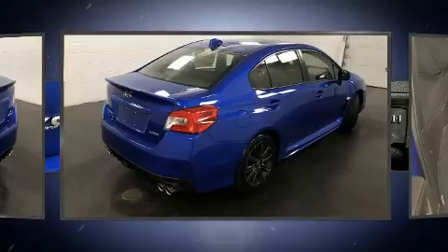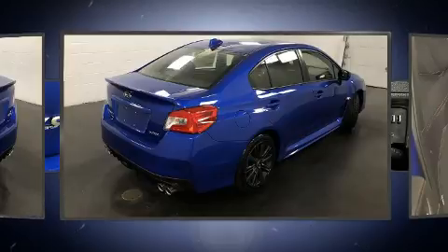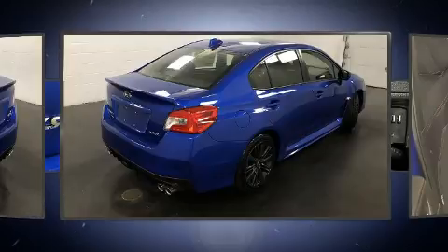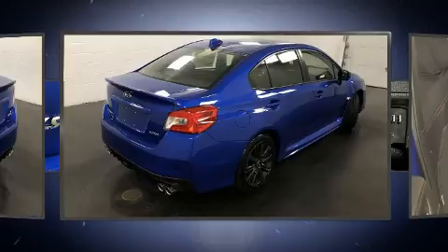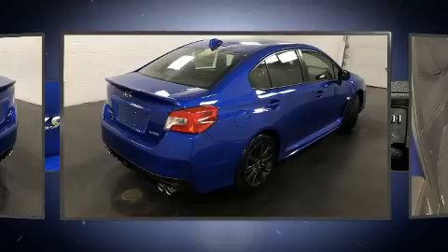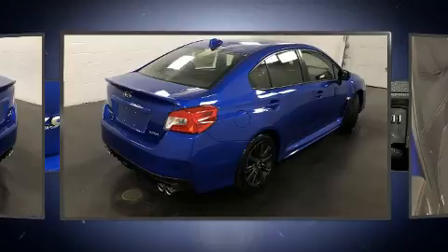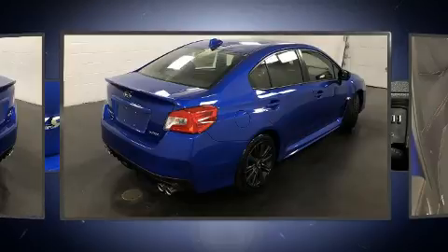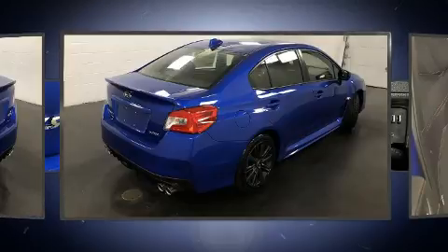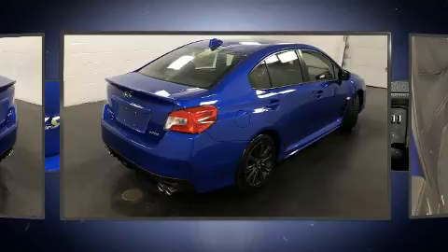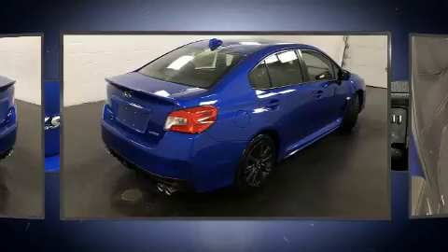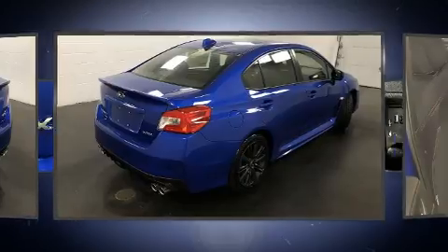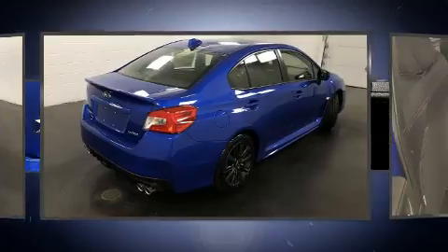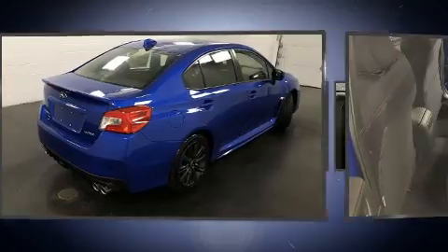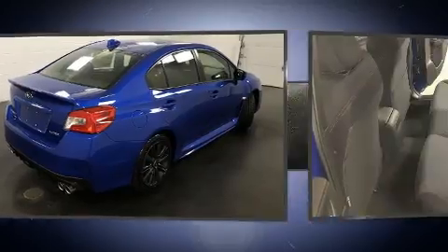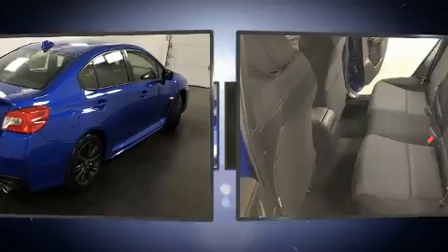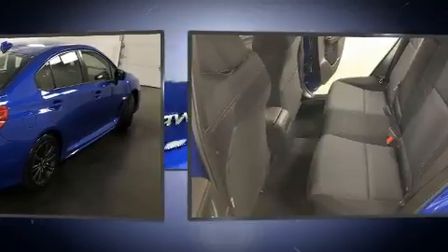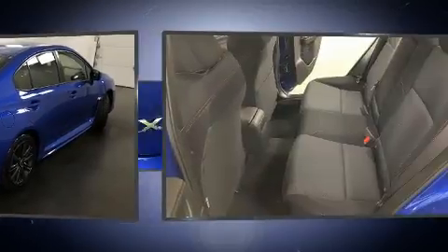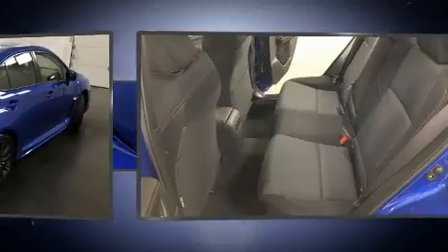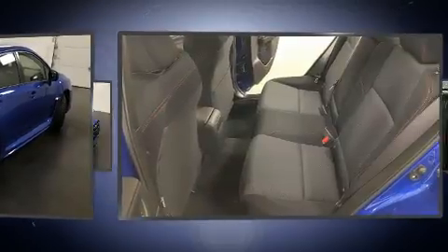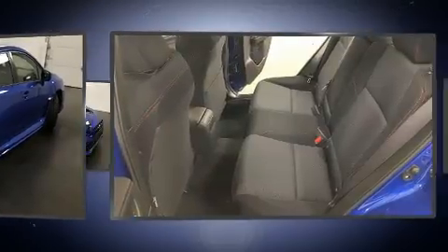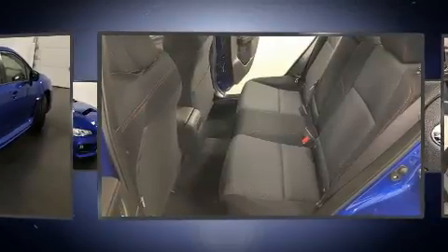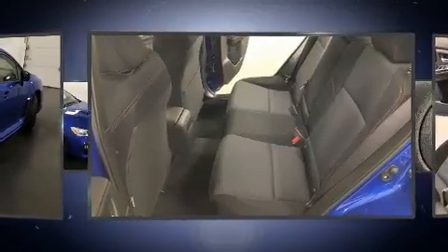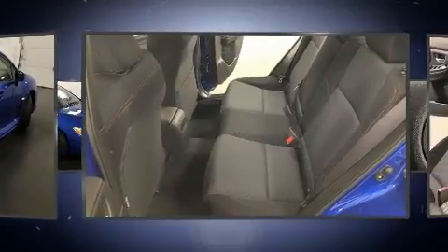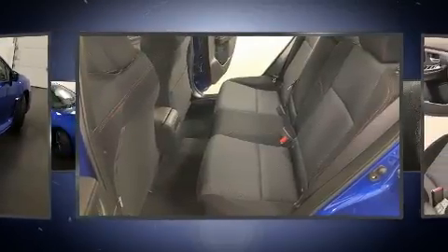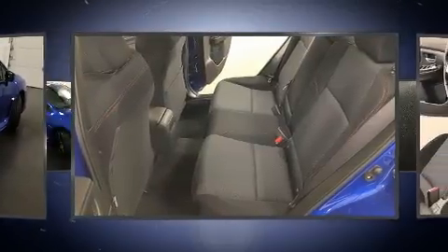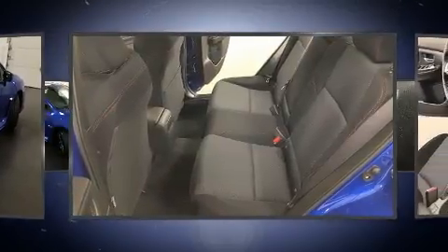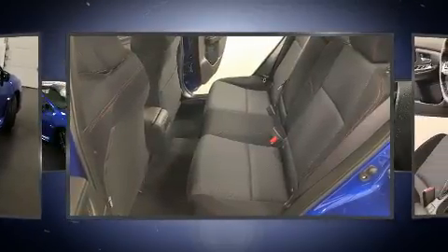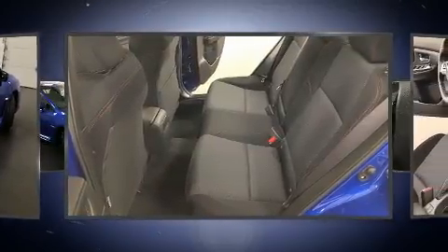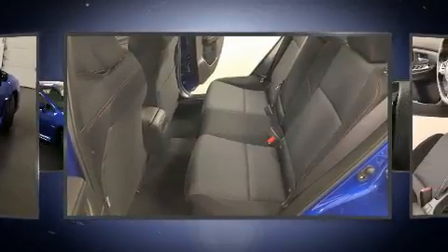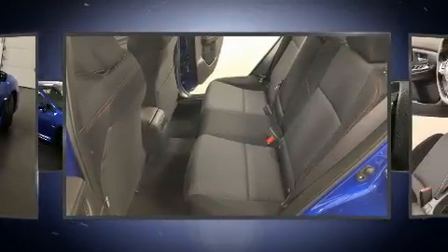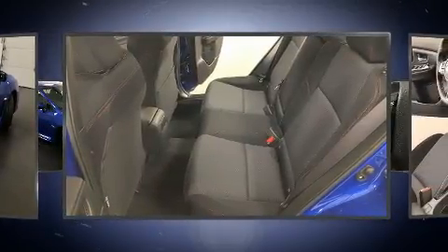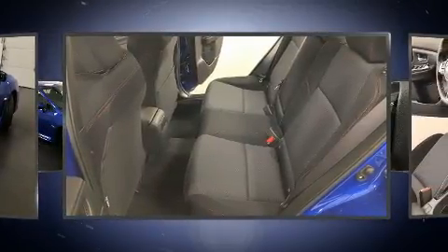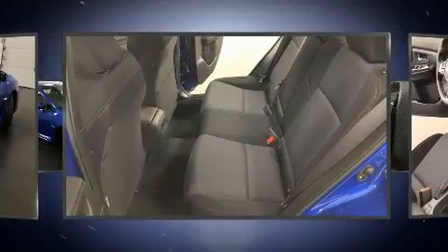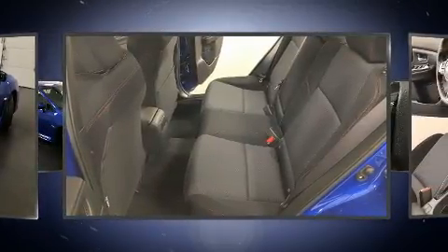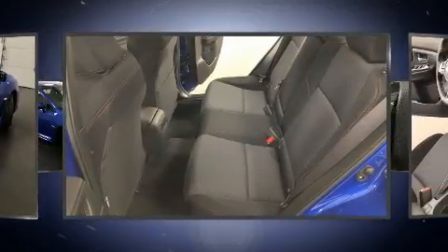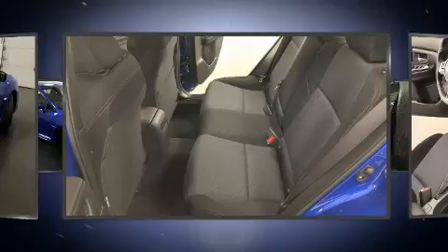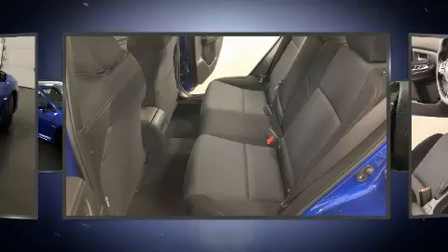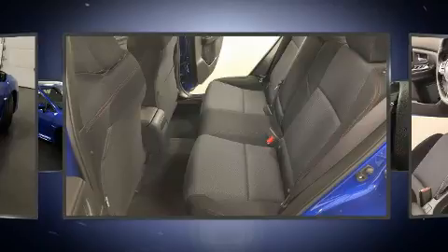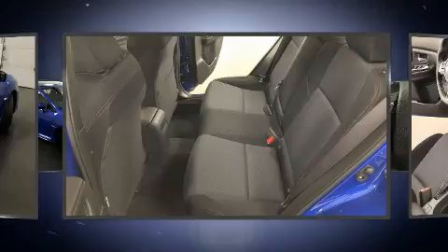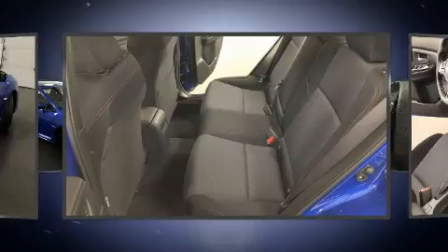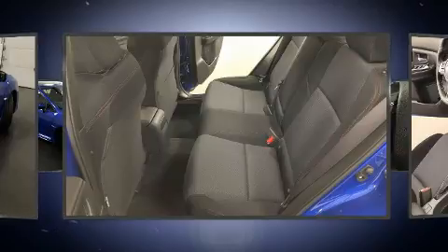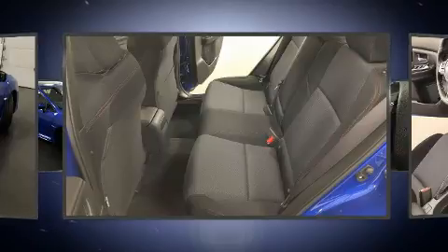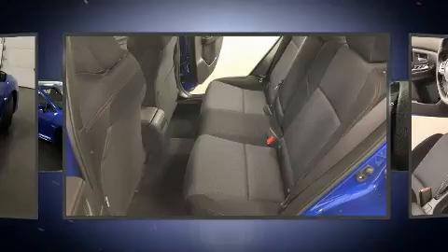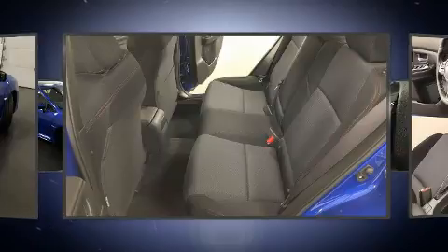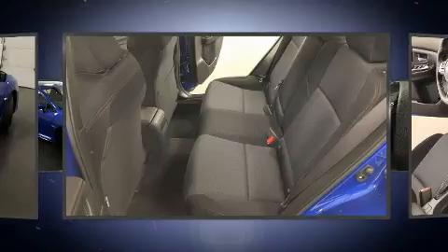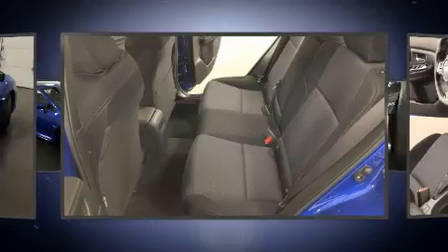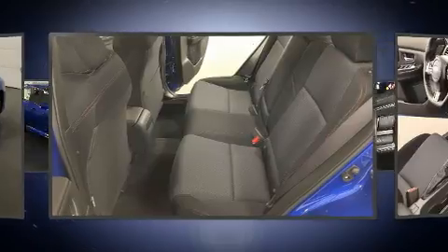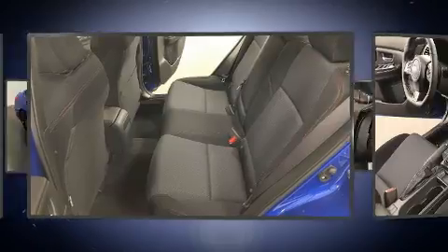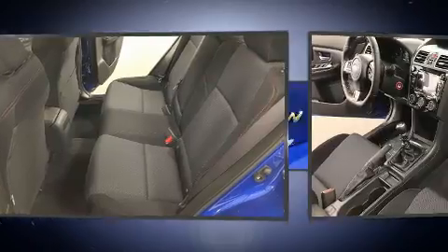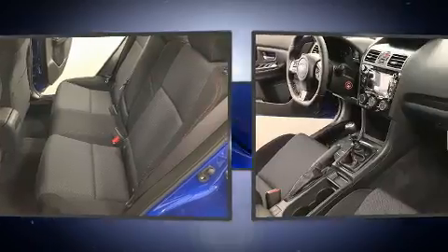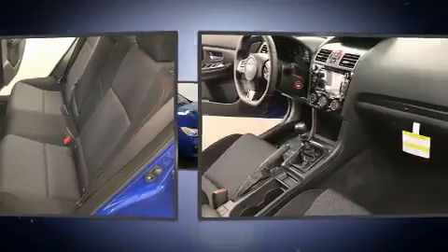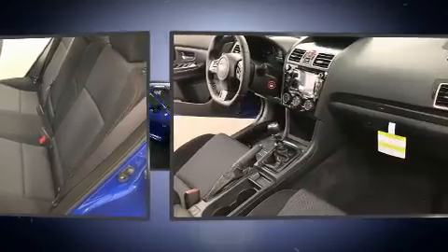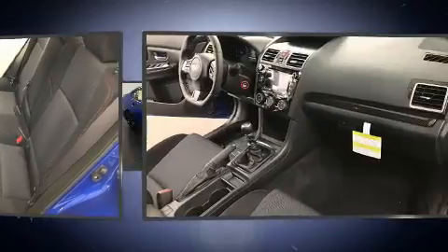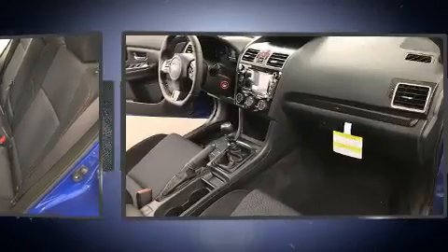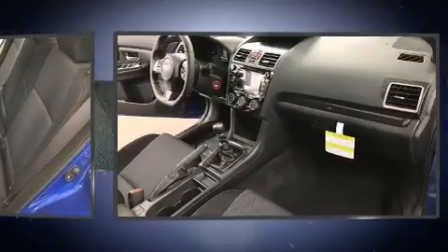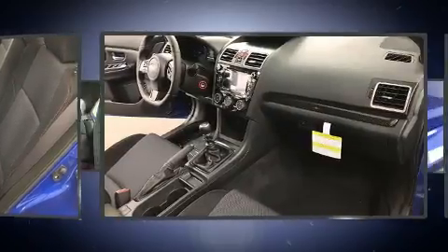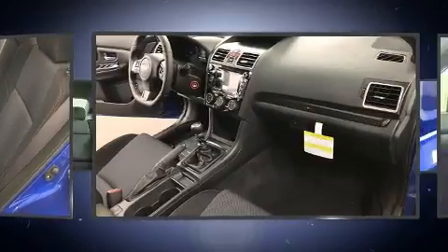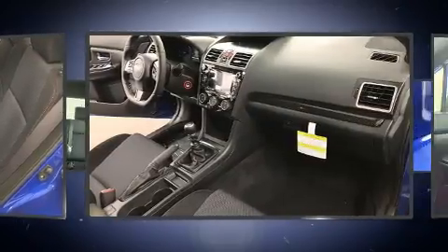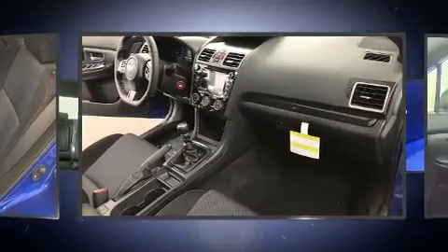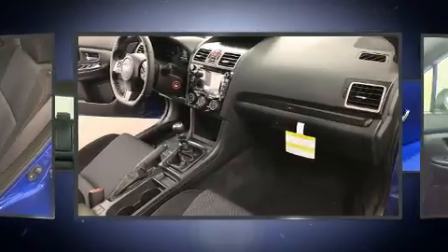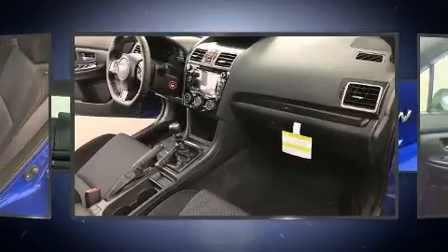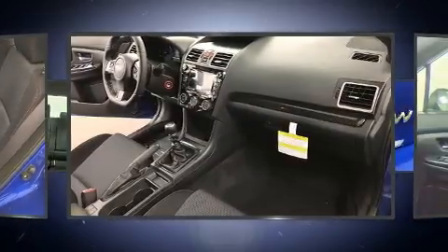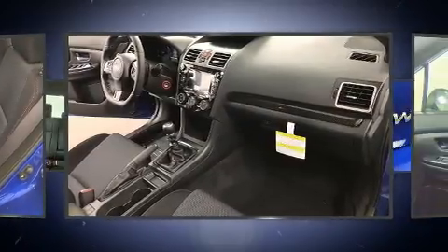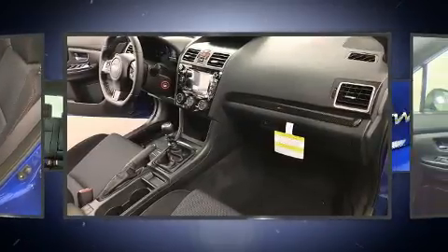Top features include a split folding rear seat, variably intermittent wipers, remote keyless entry, and more.